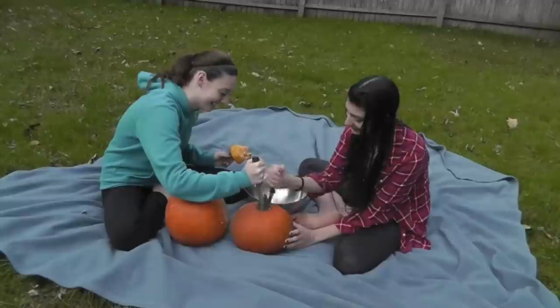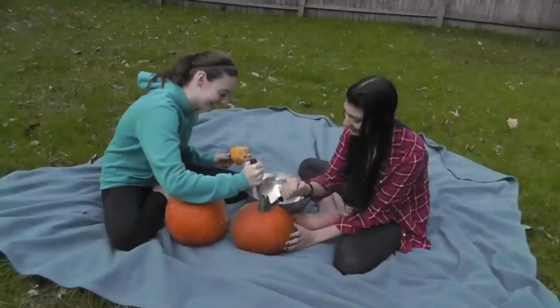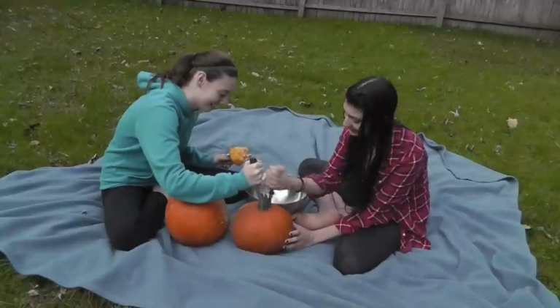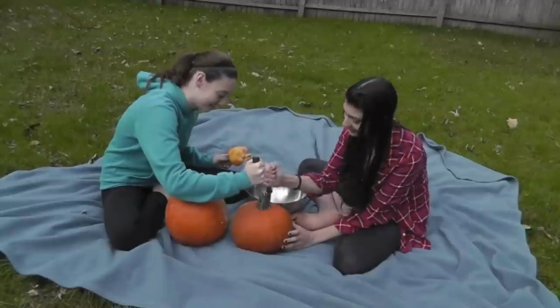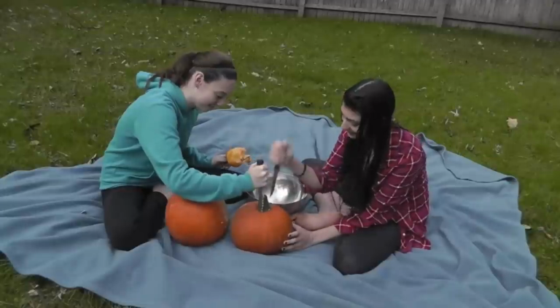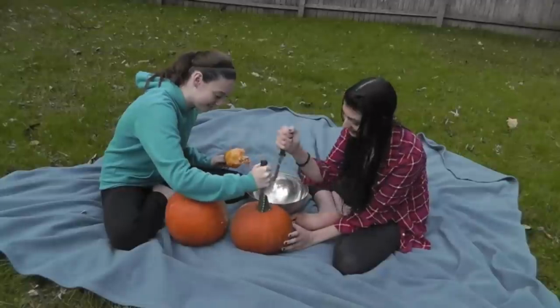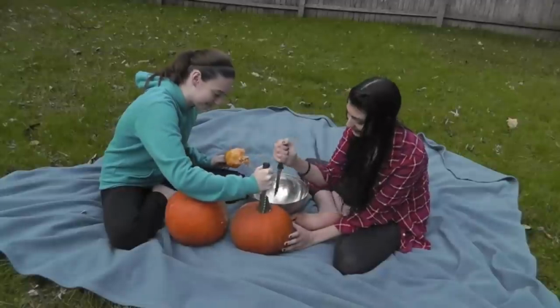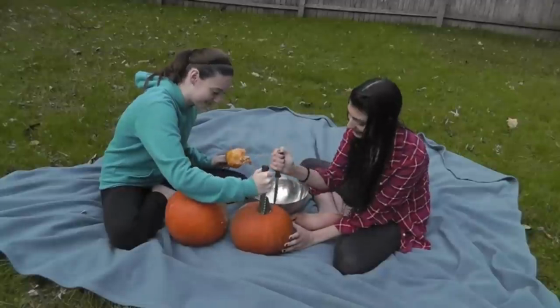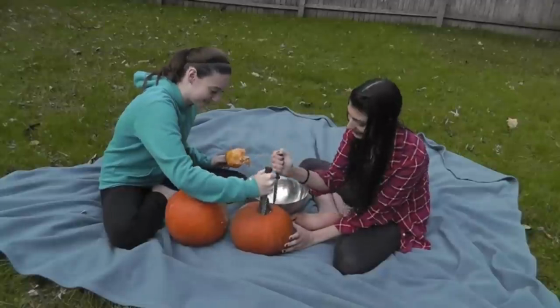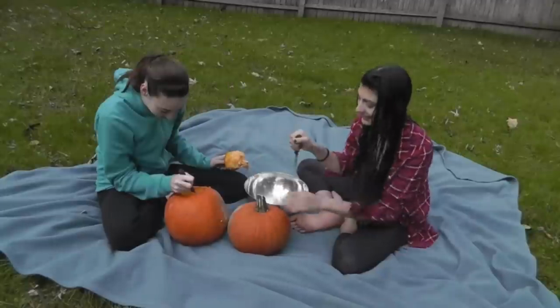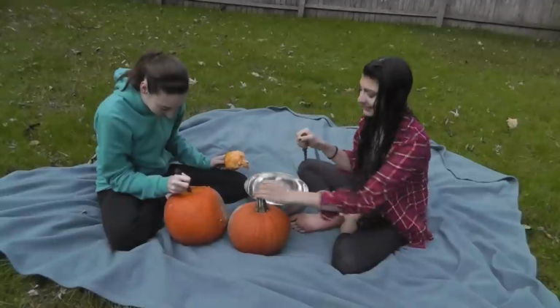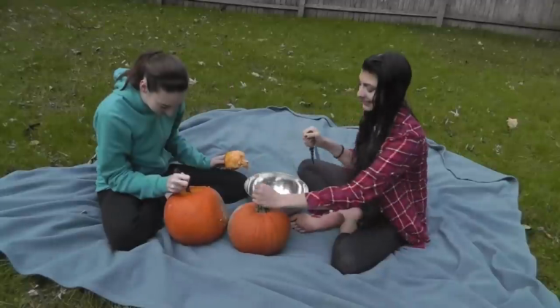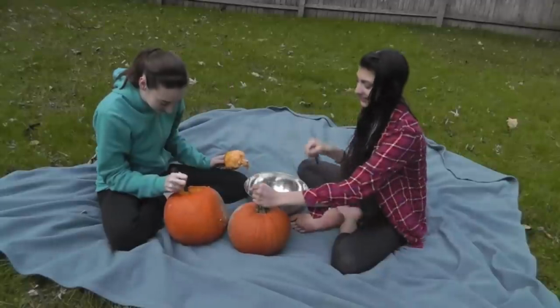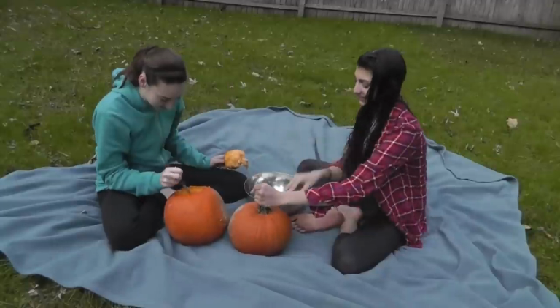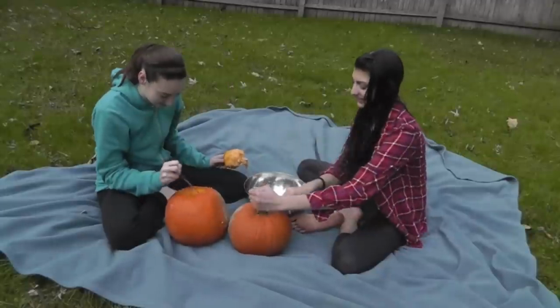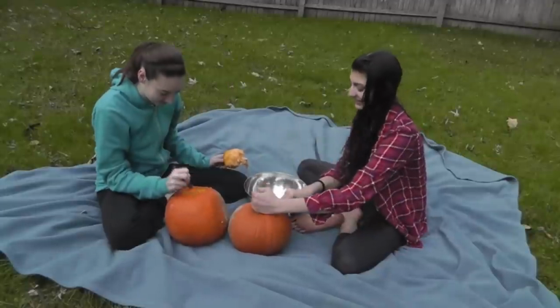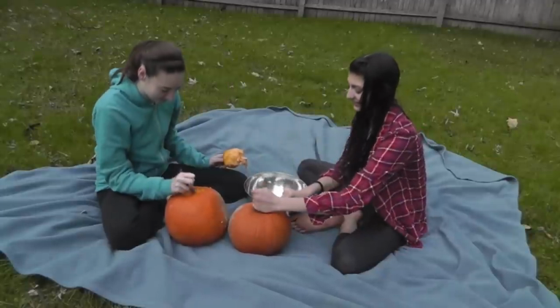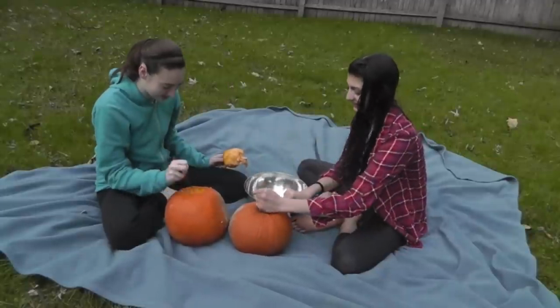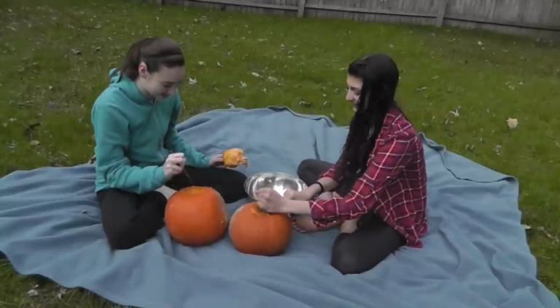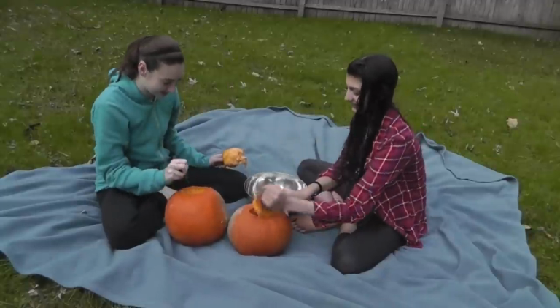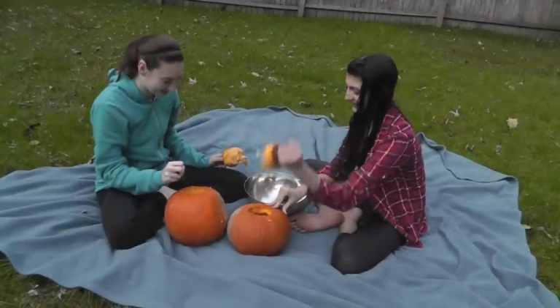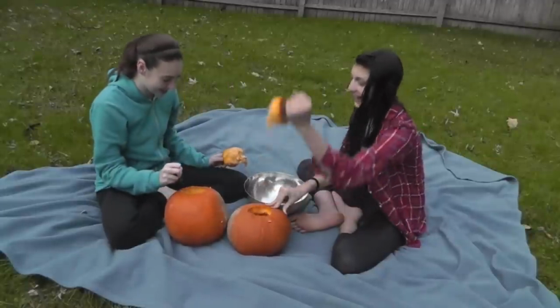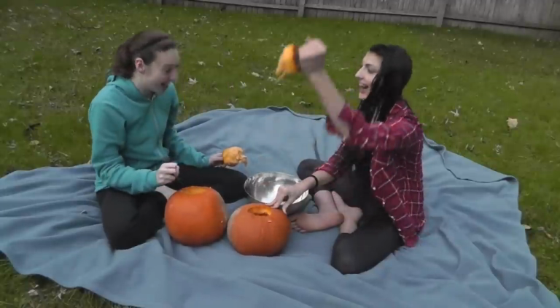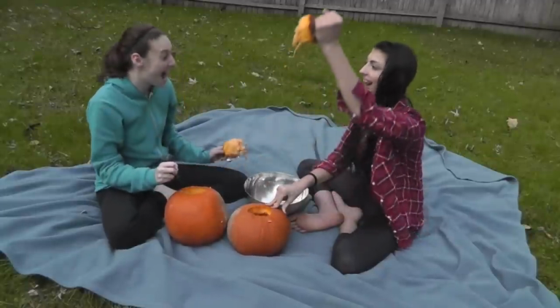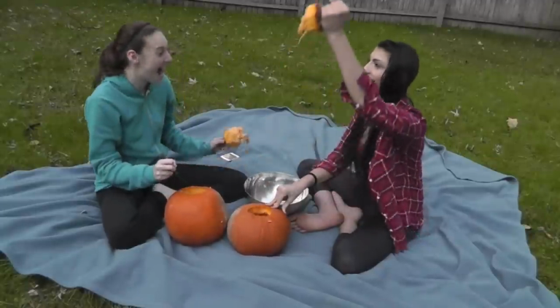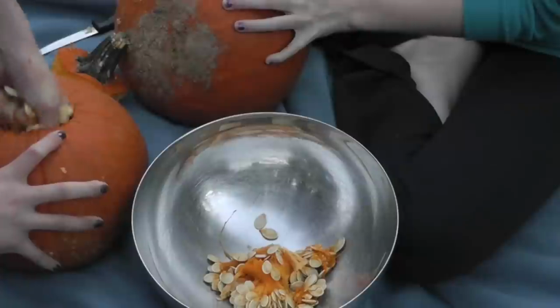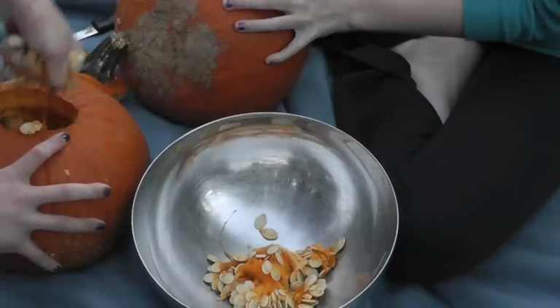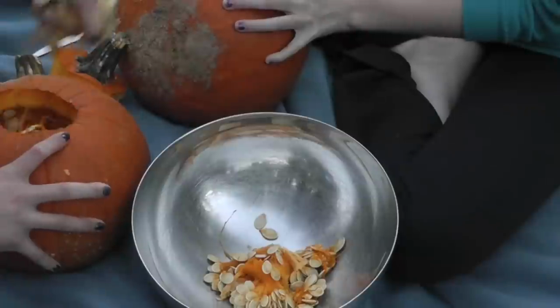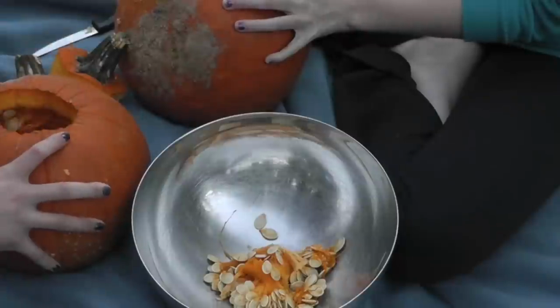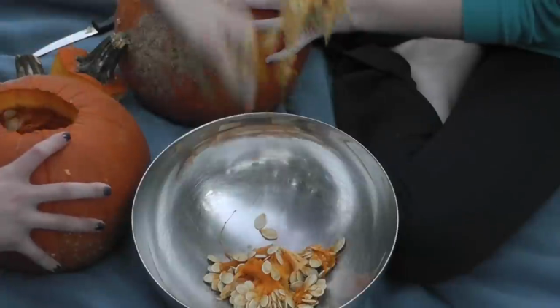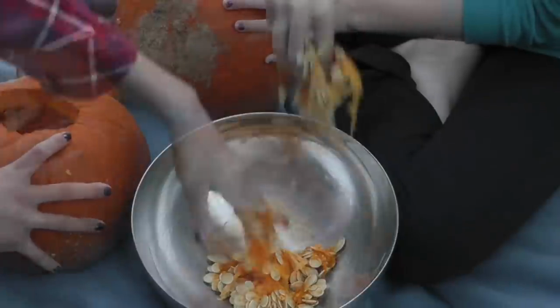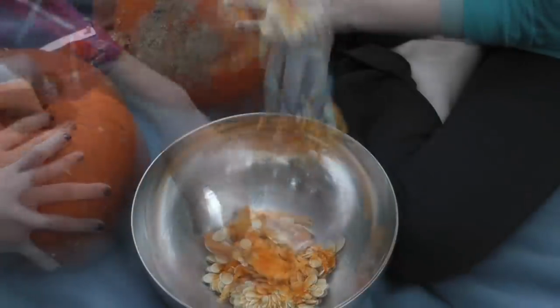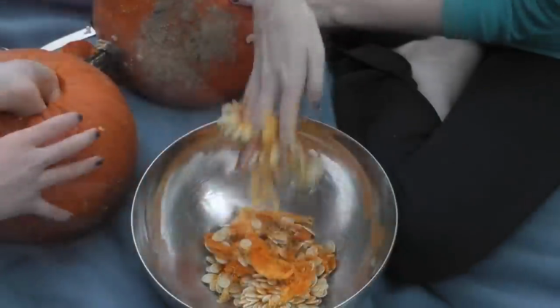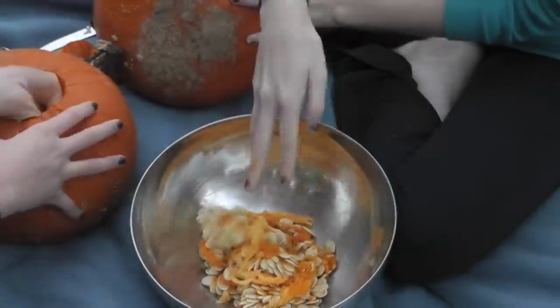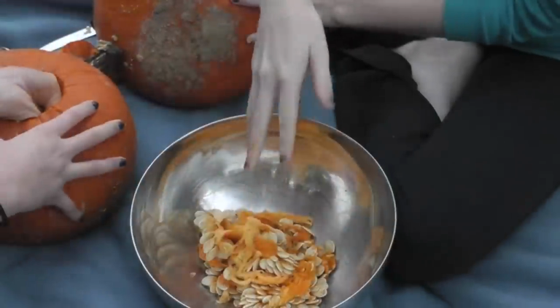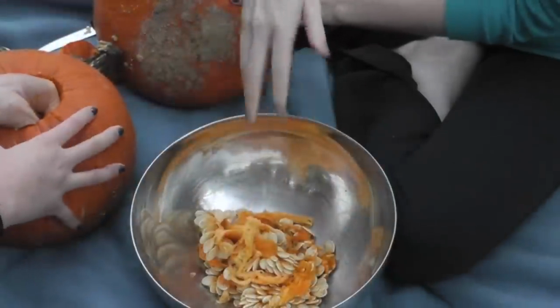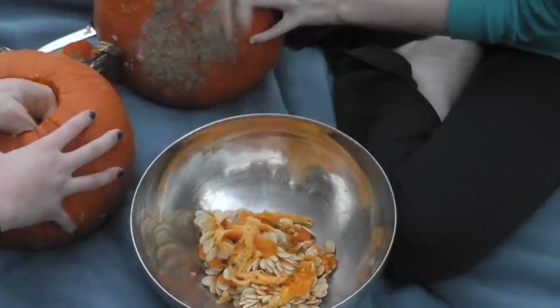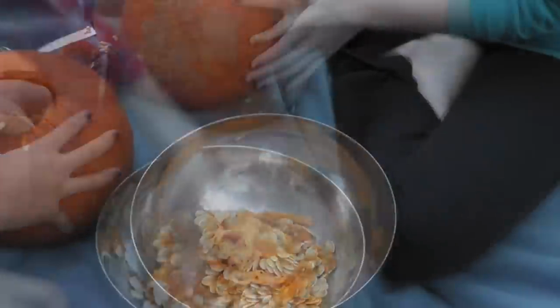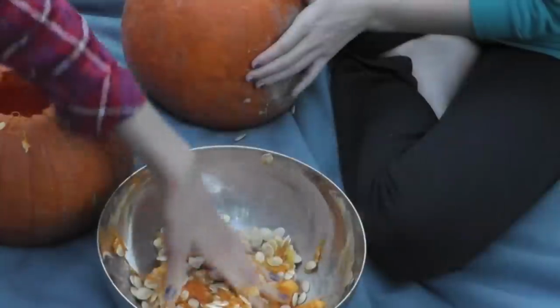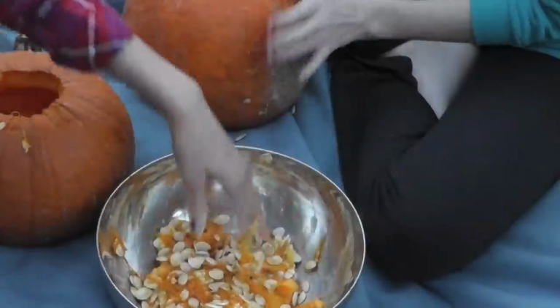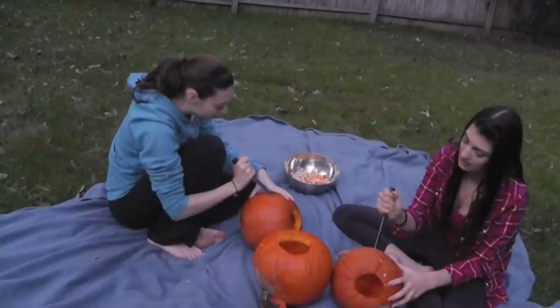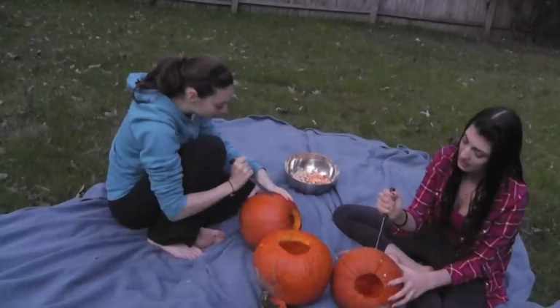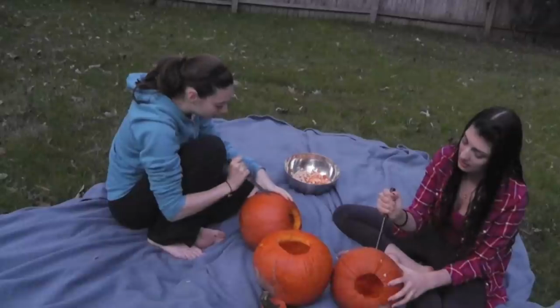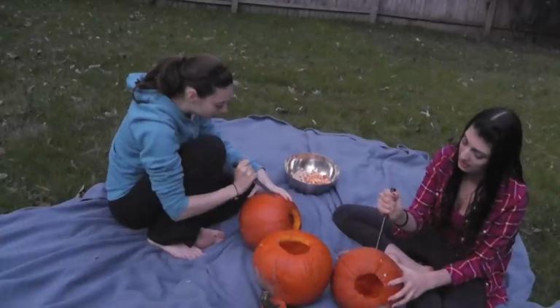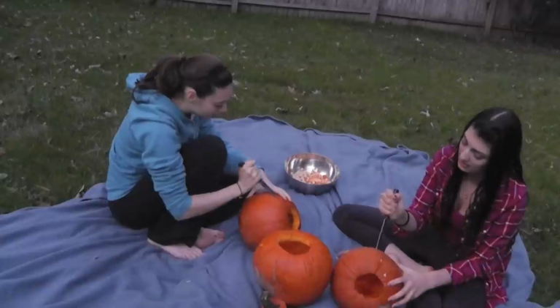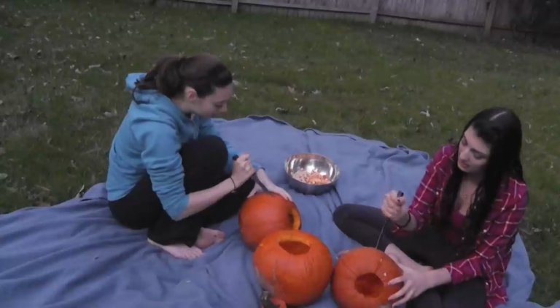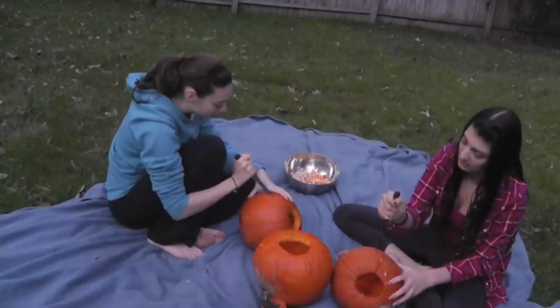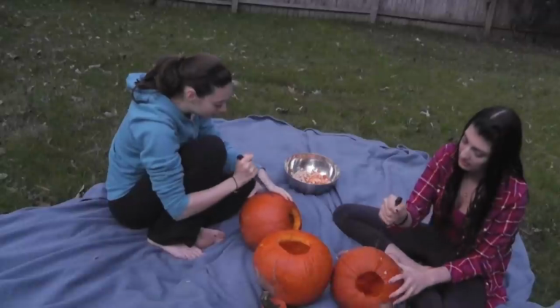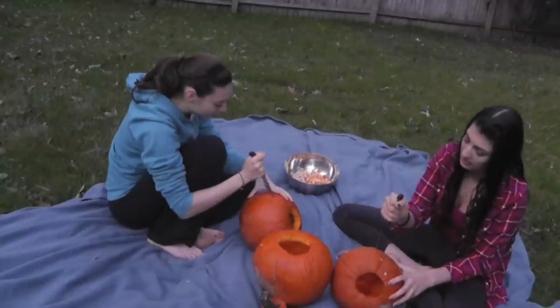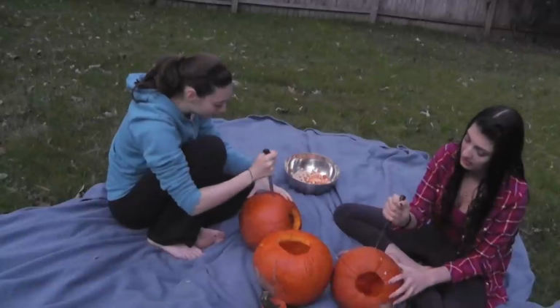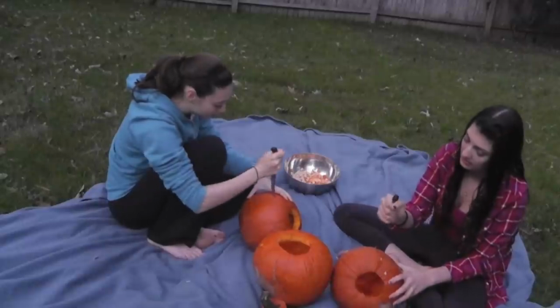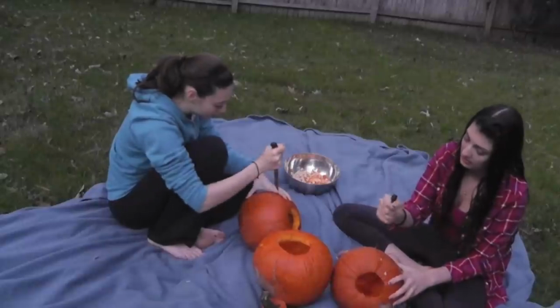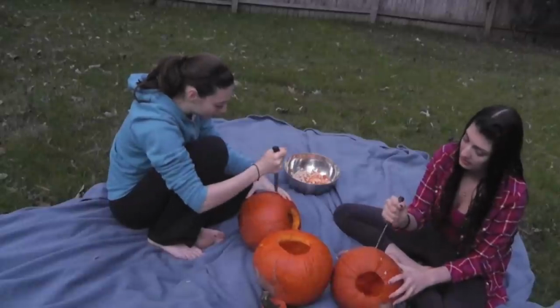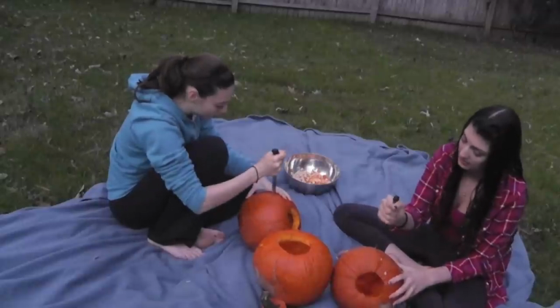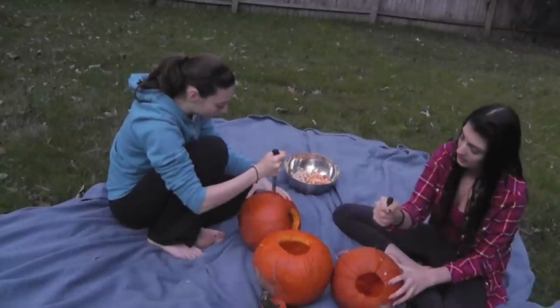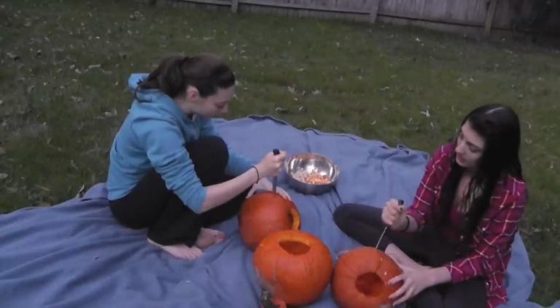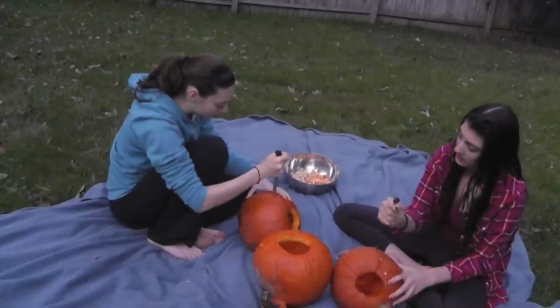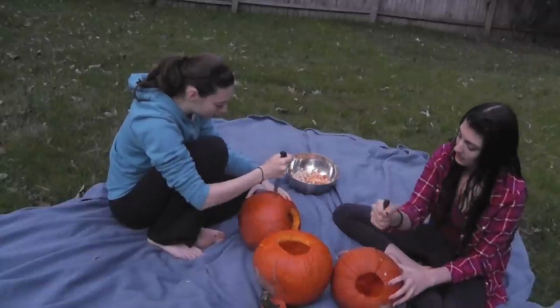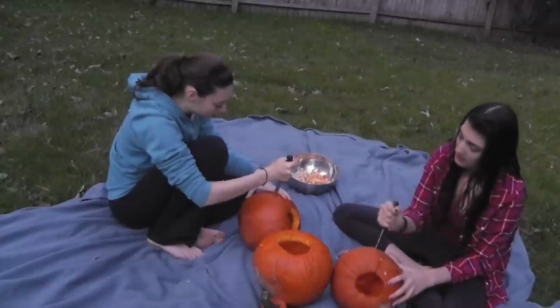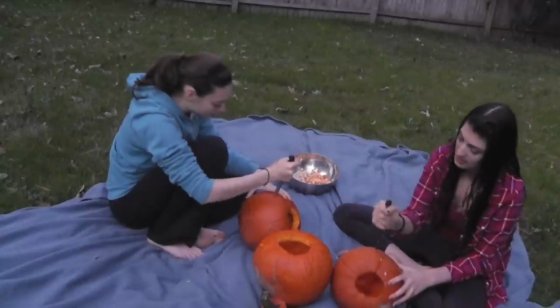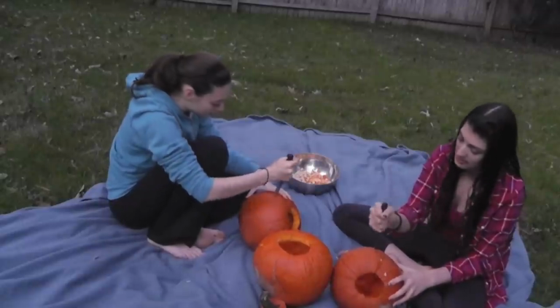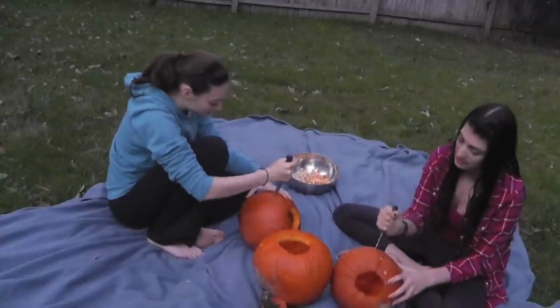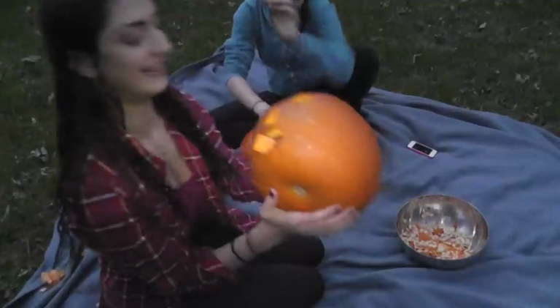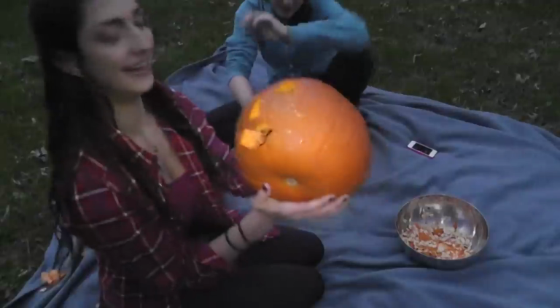Come on guys, we all do it. We carve our pumpkins and just take our extra mush and throw it out. Well, you should think twice before doing that.